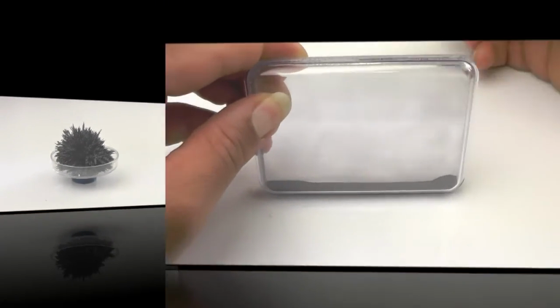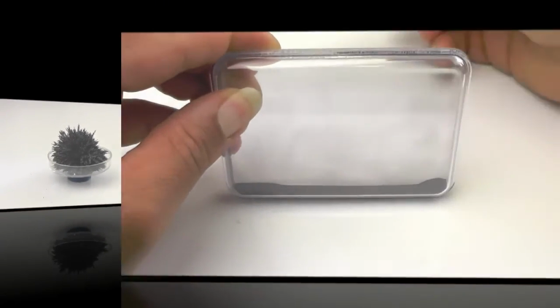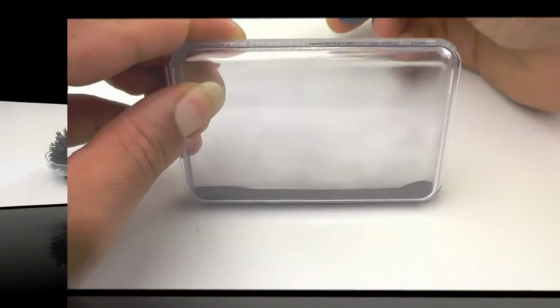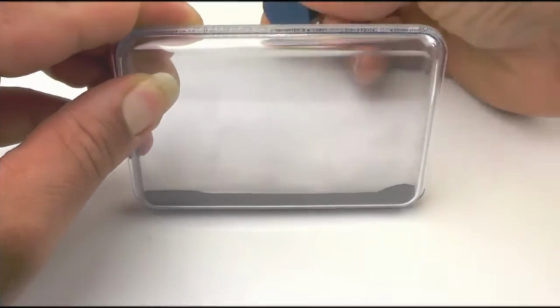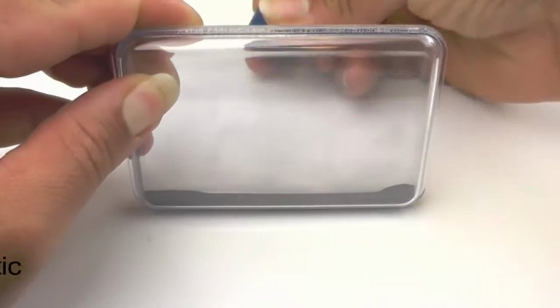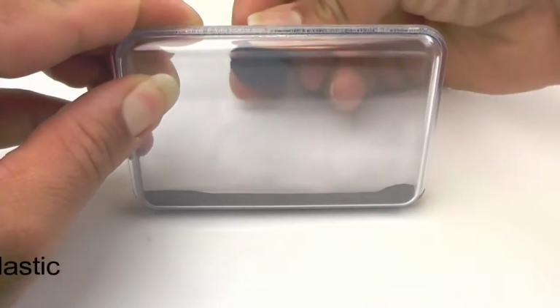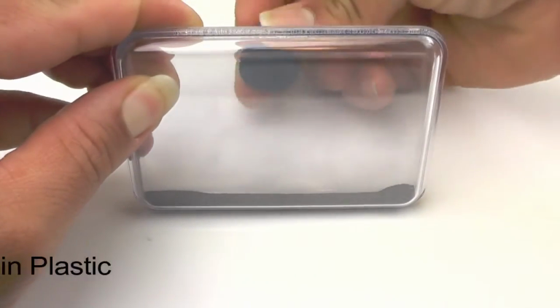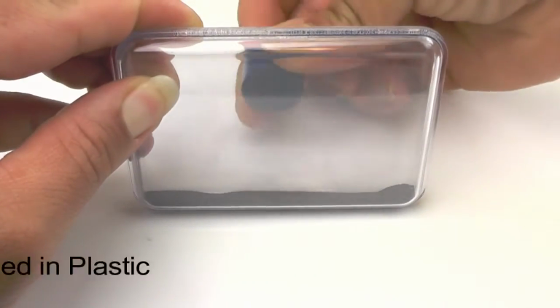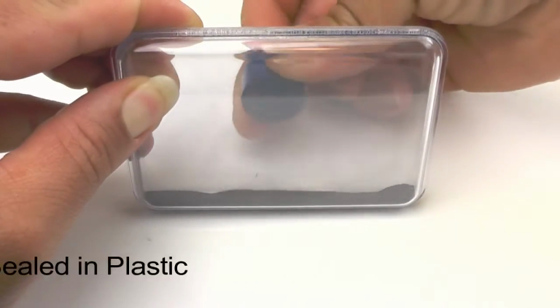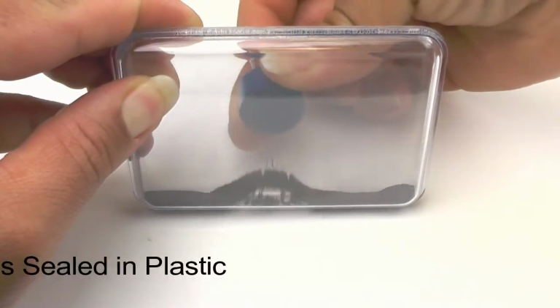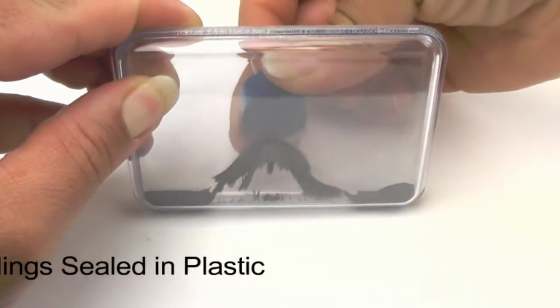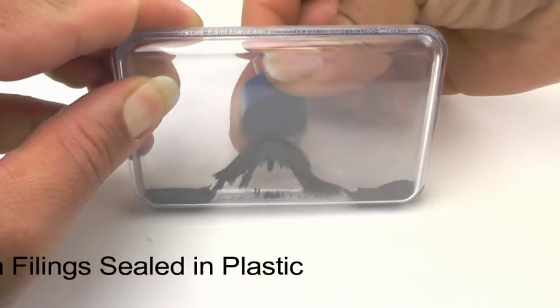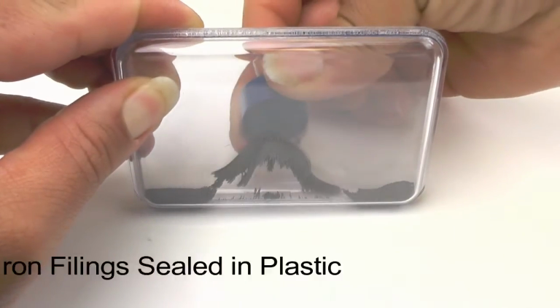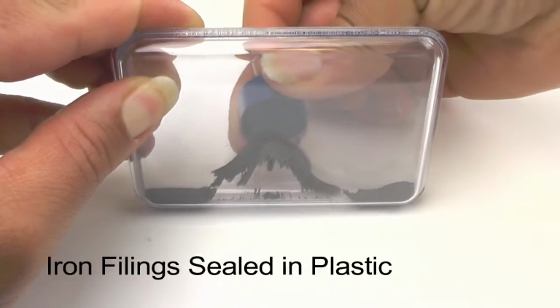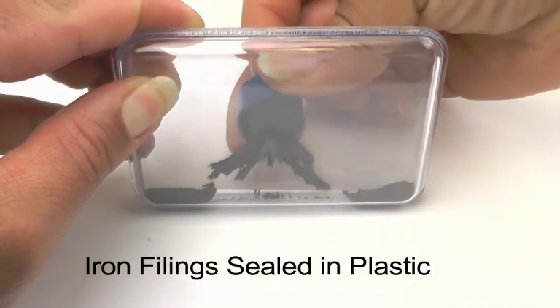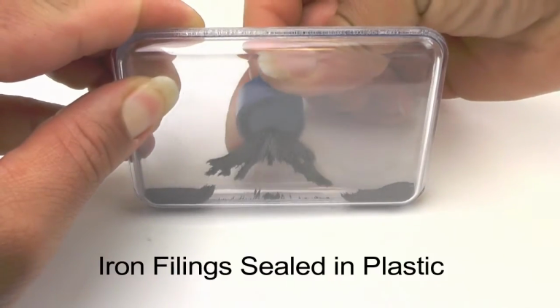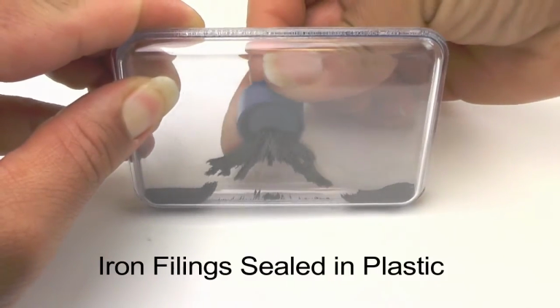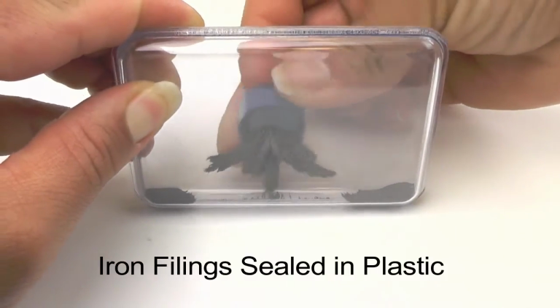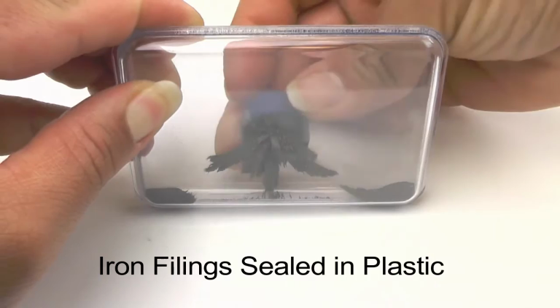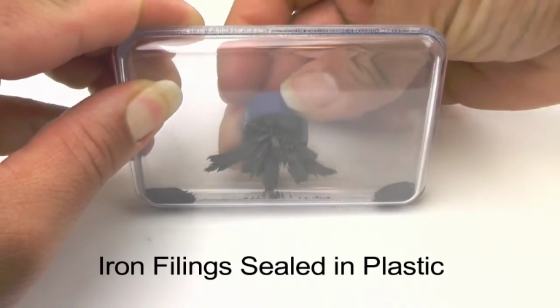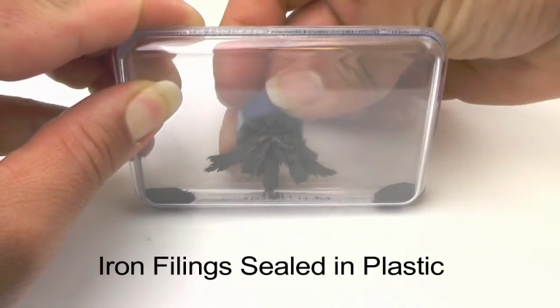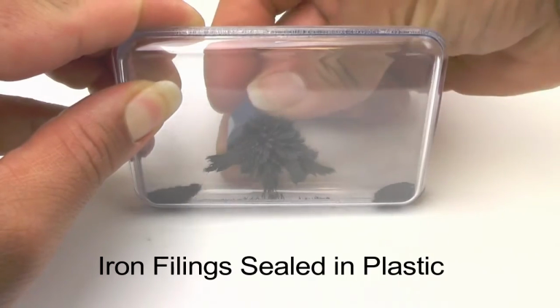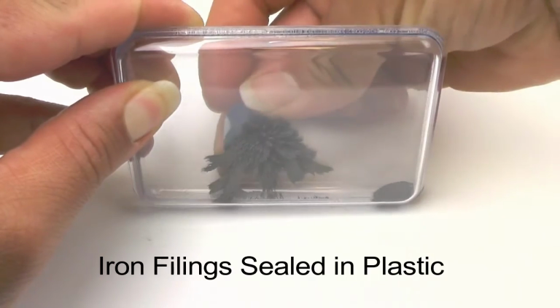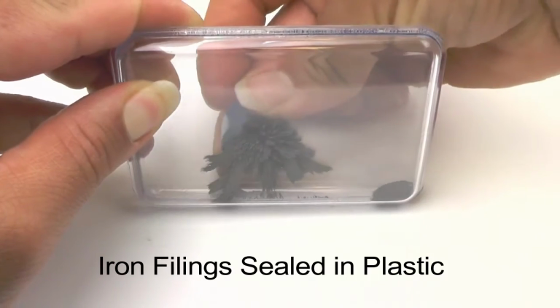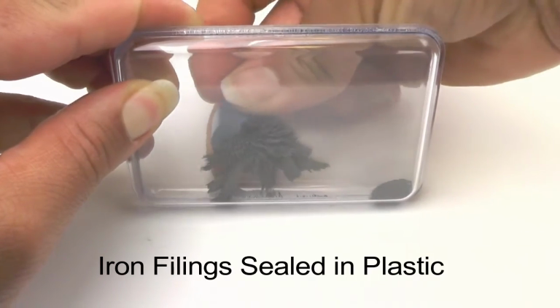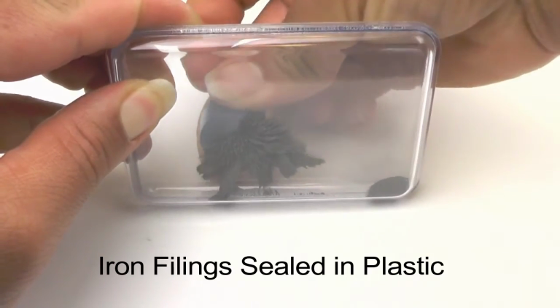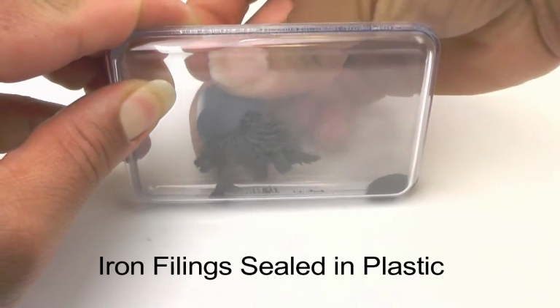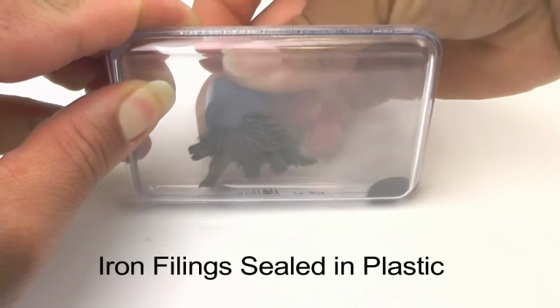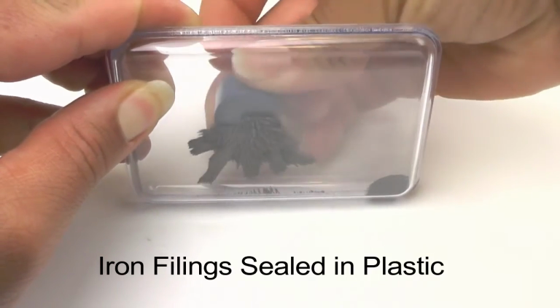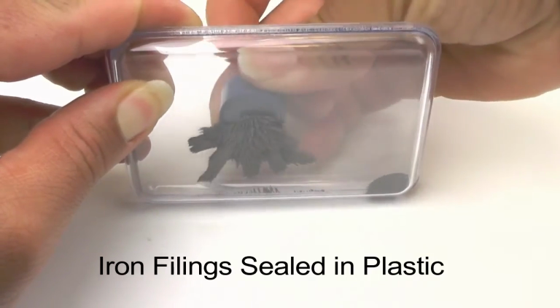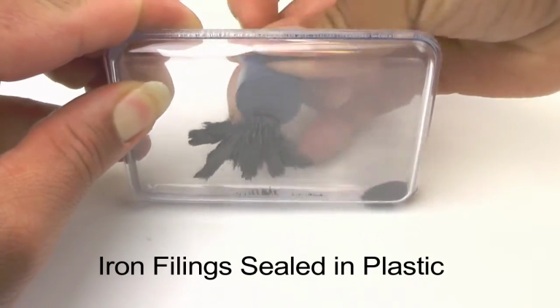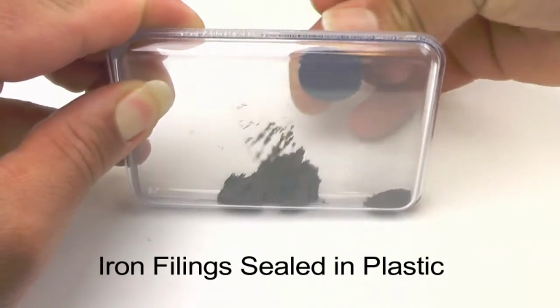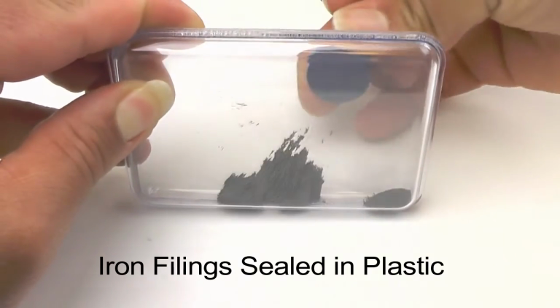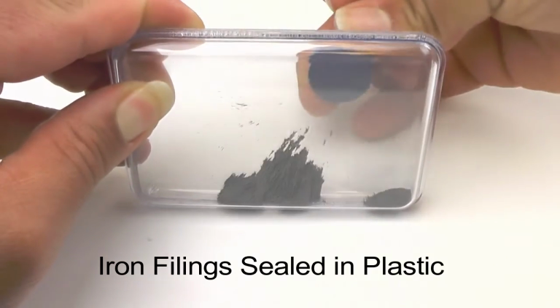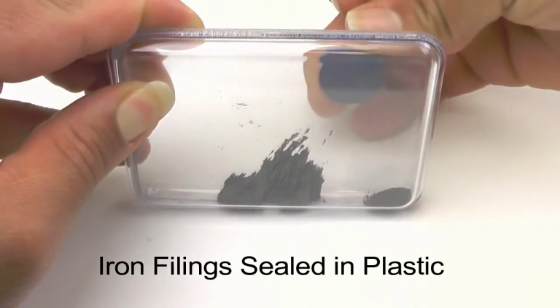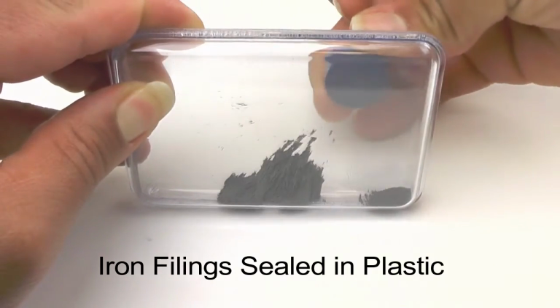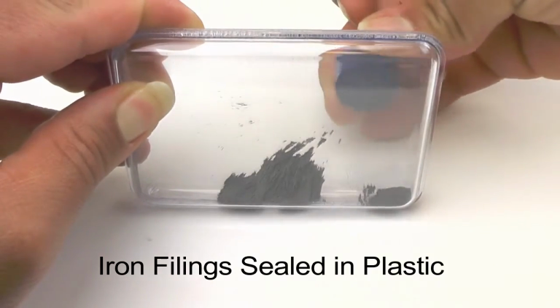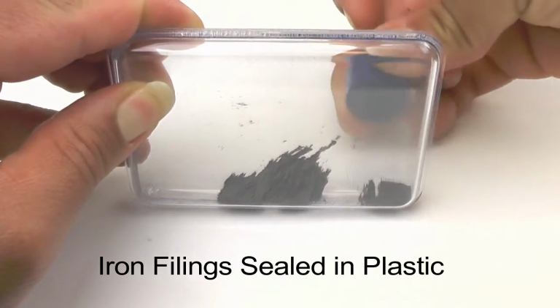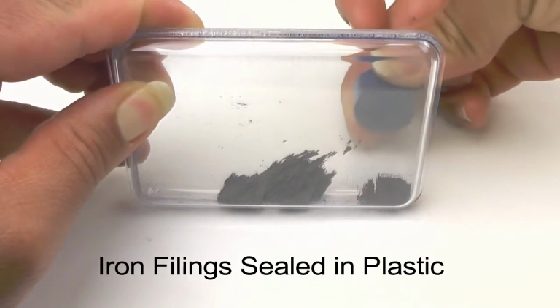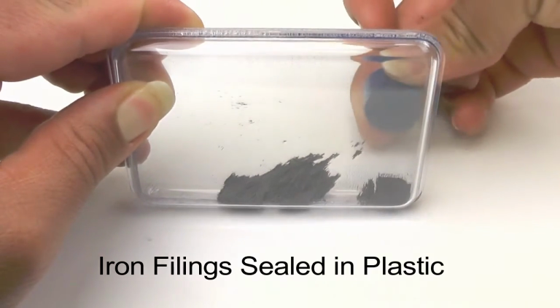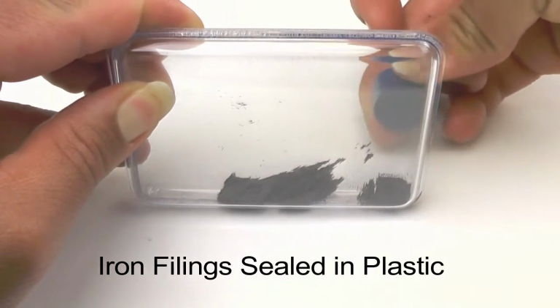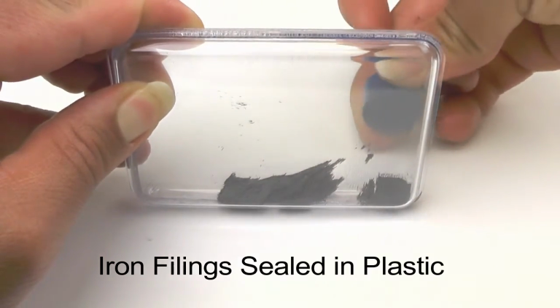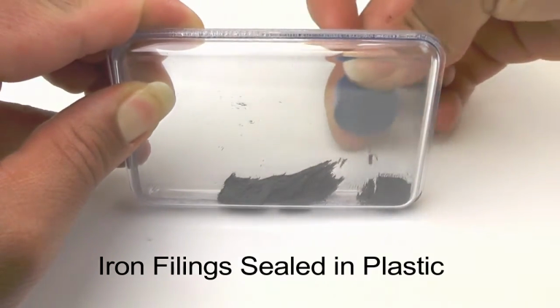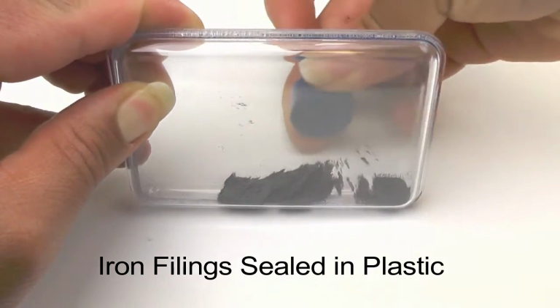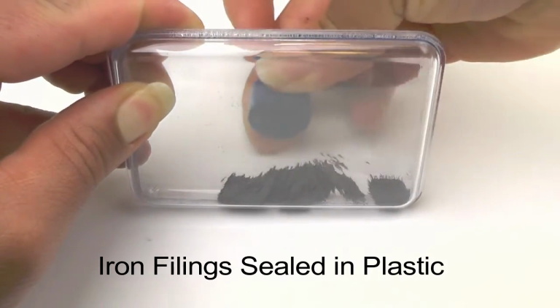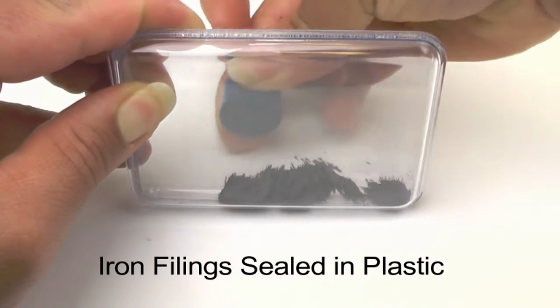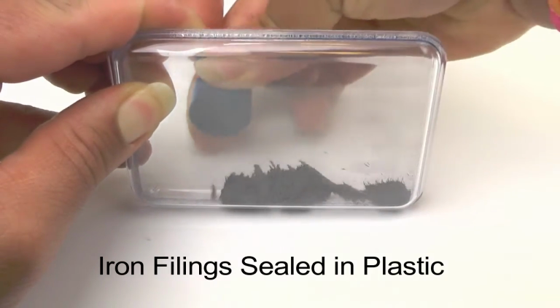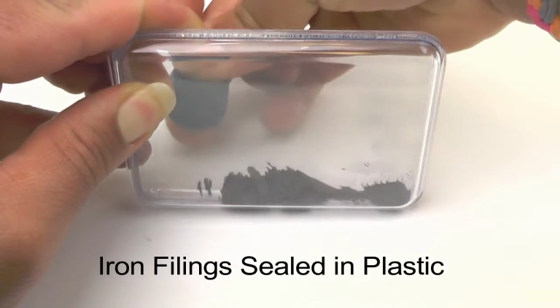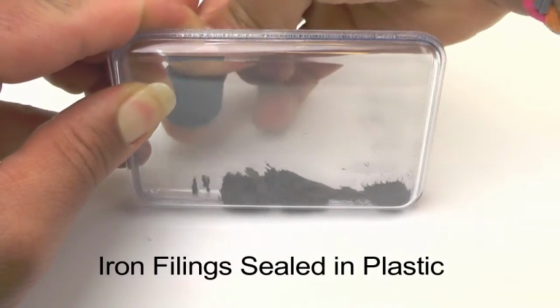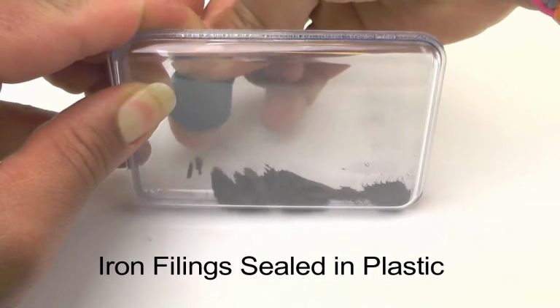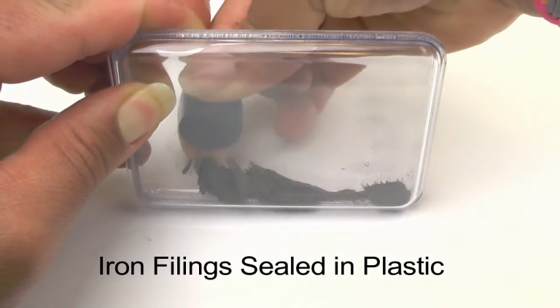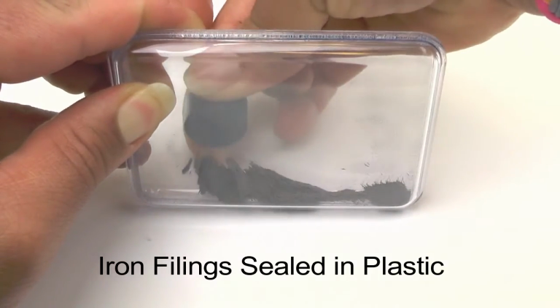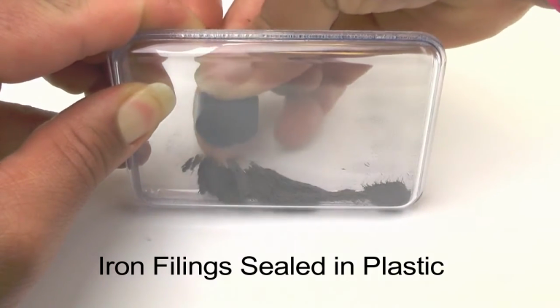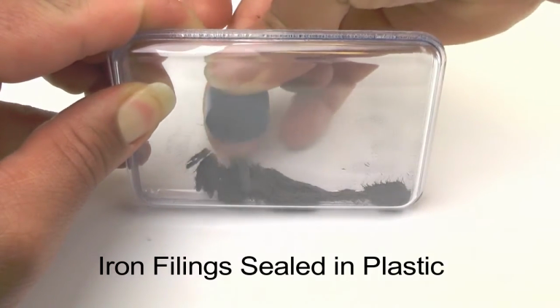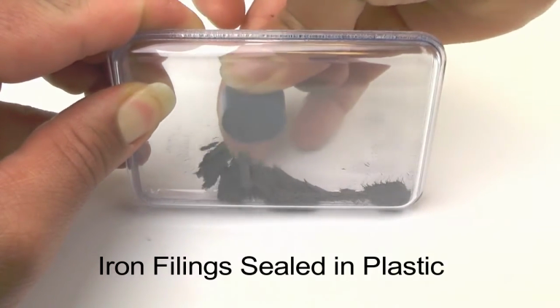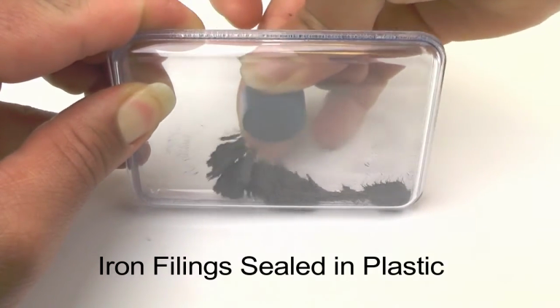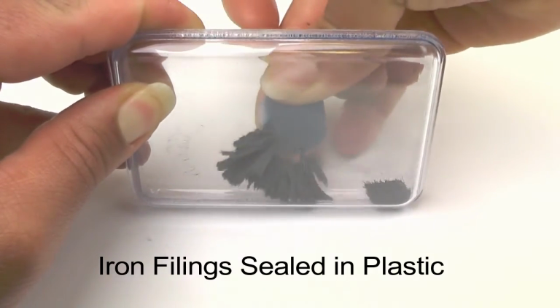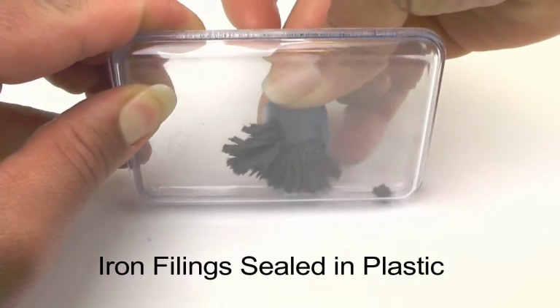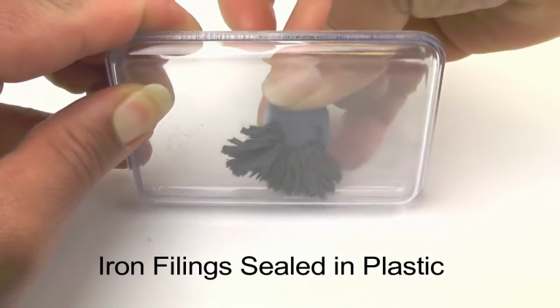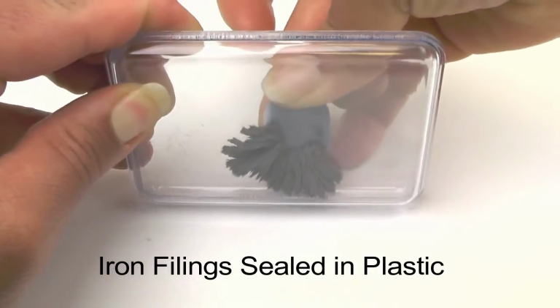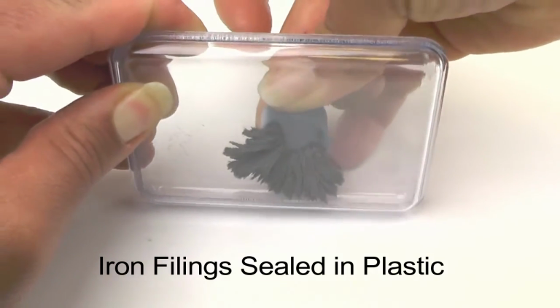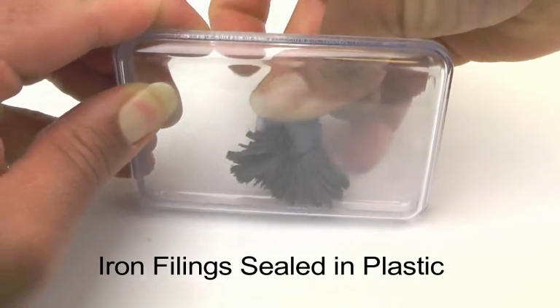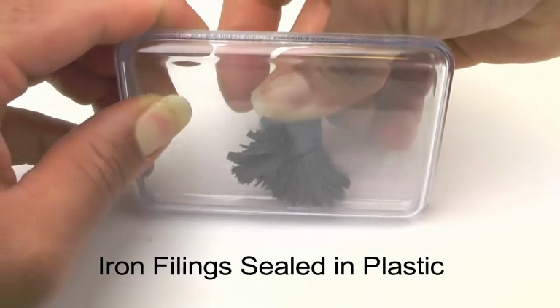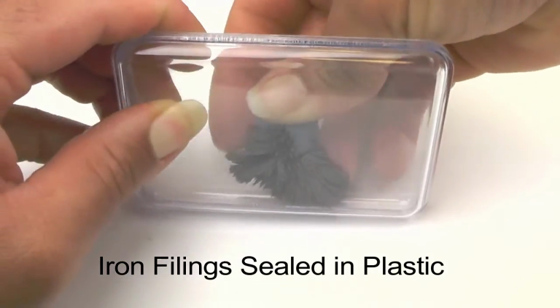There are self-contained iron filing demonstrators, which allow repeated use with no mess.